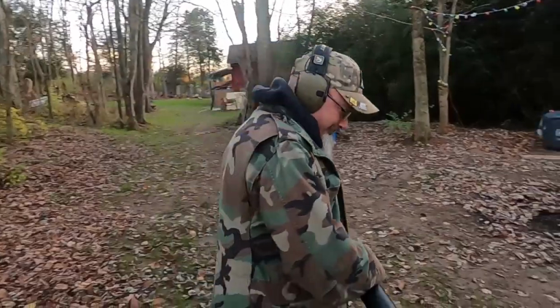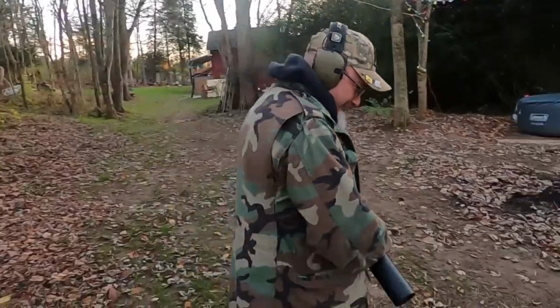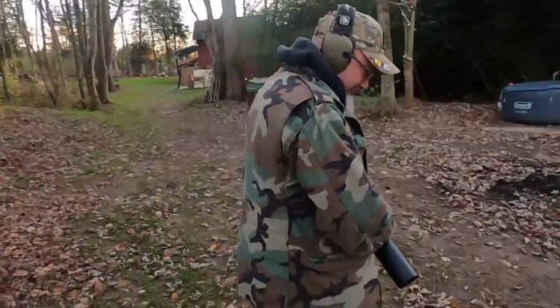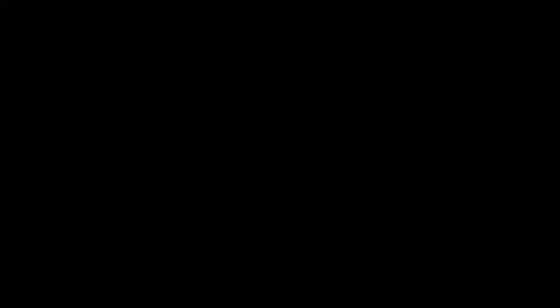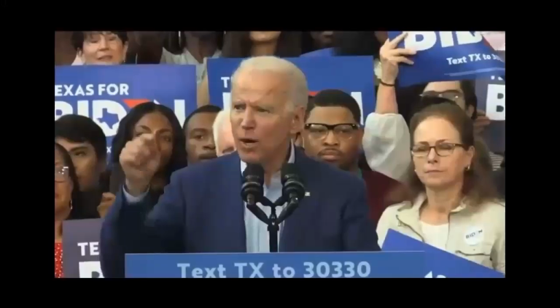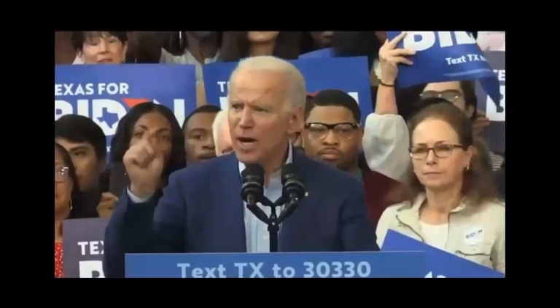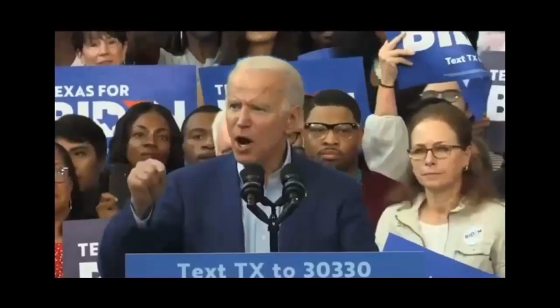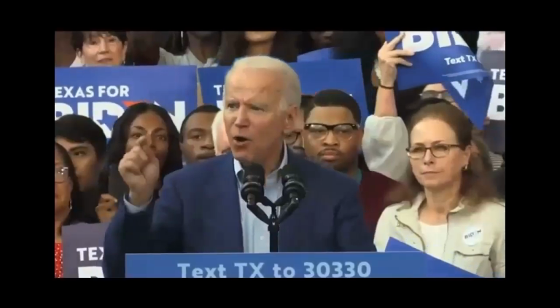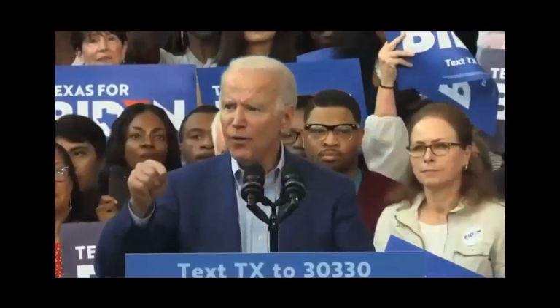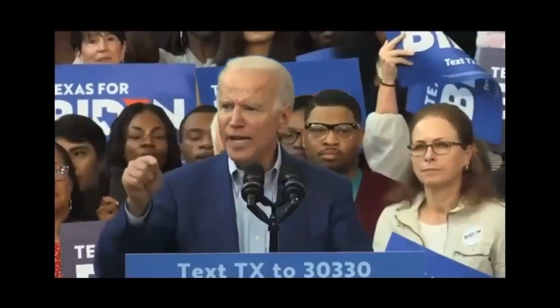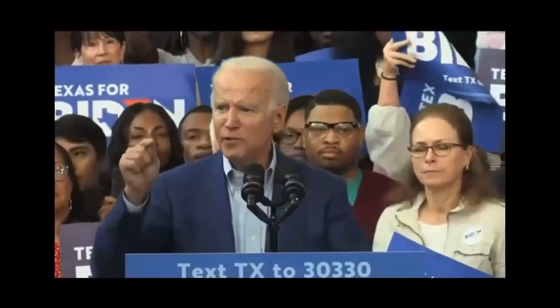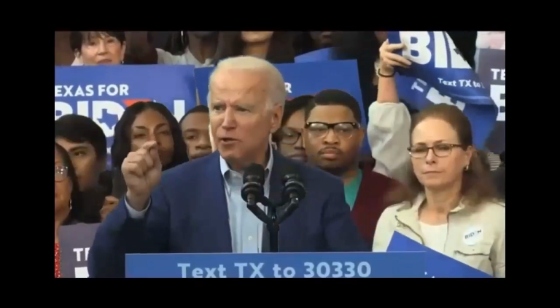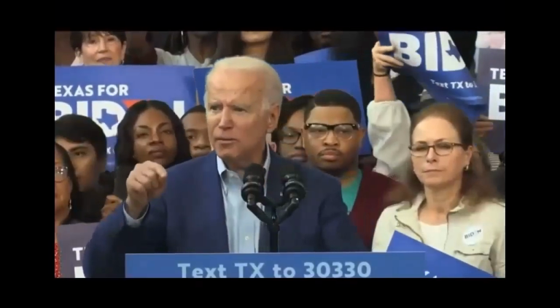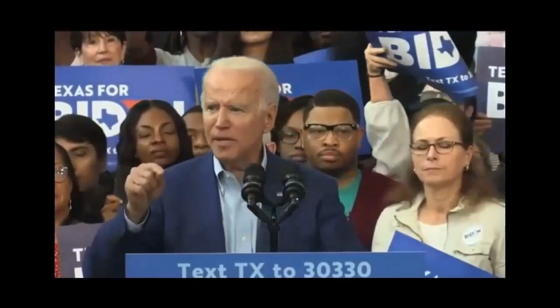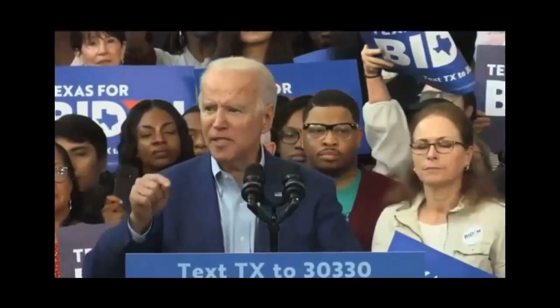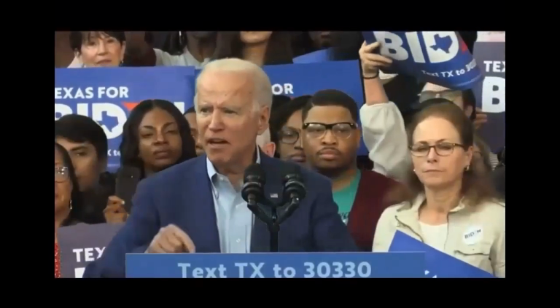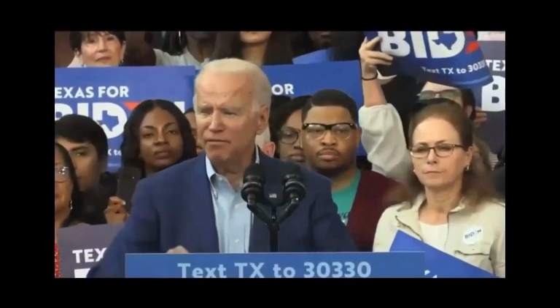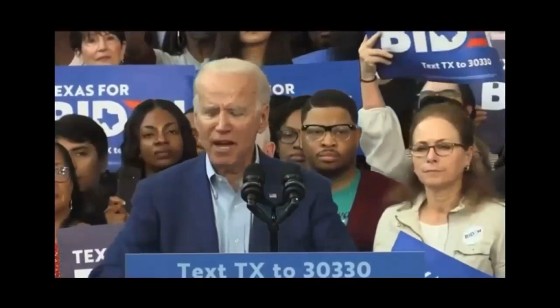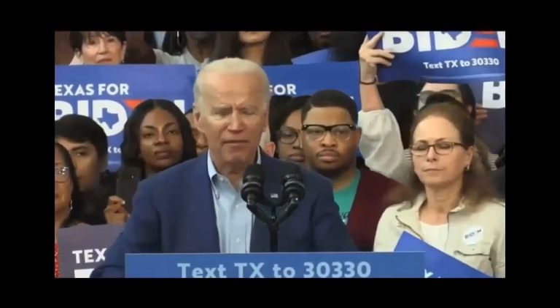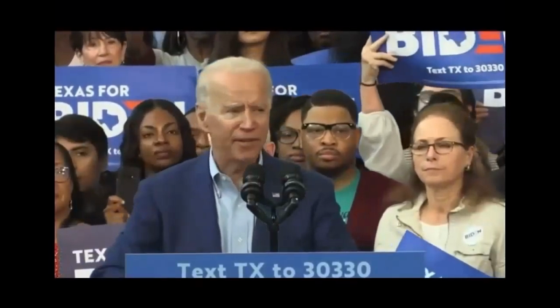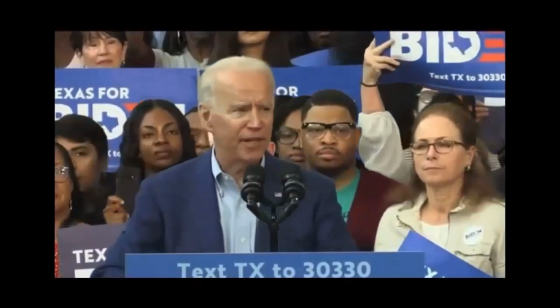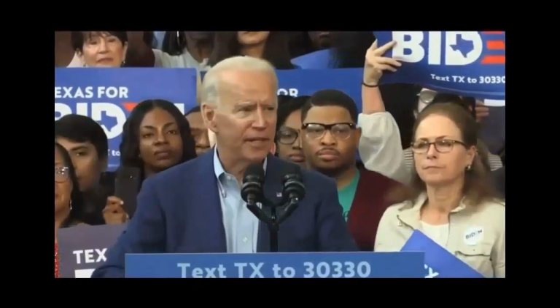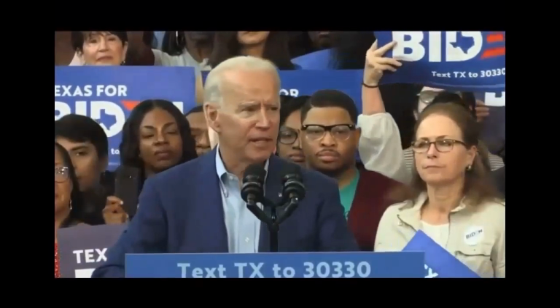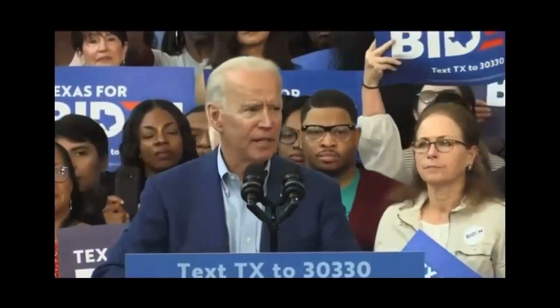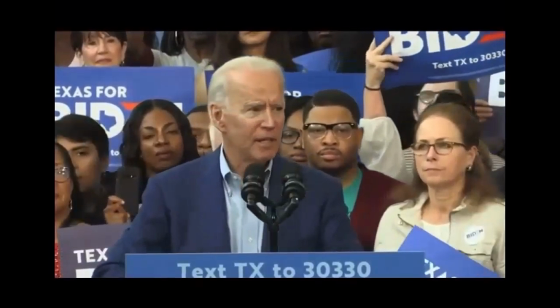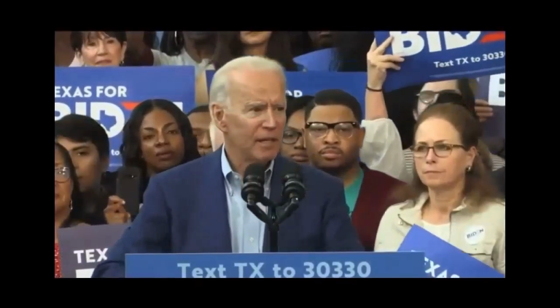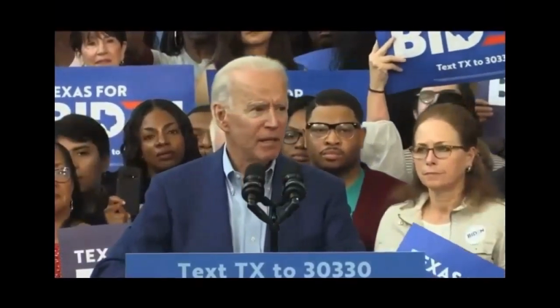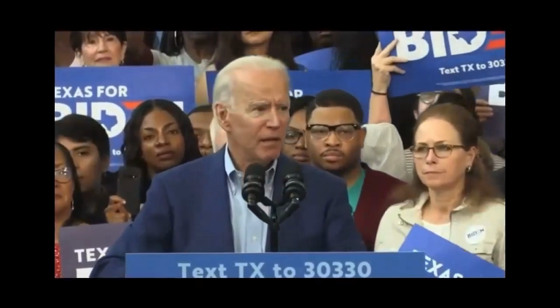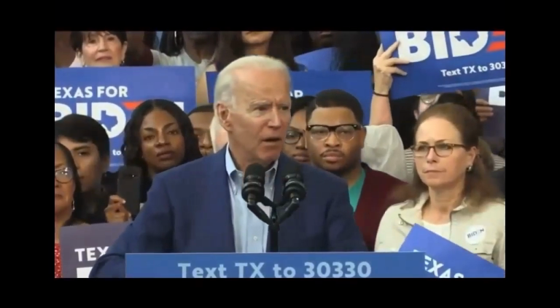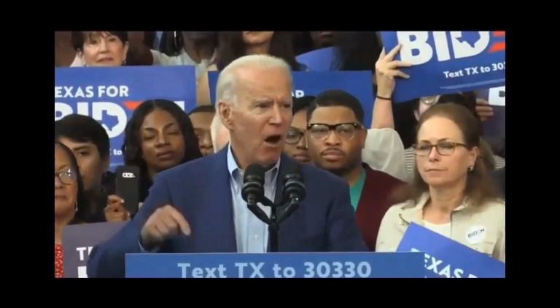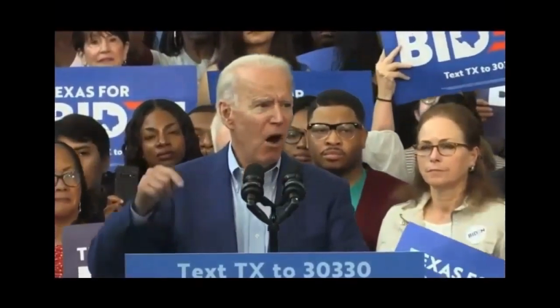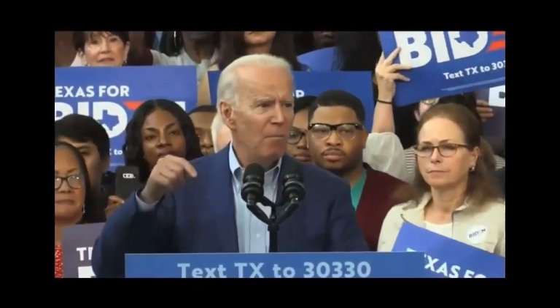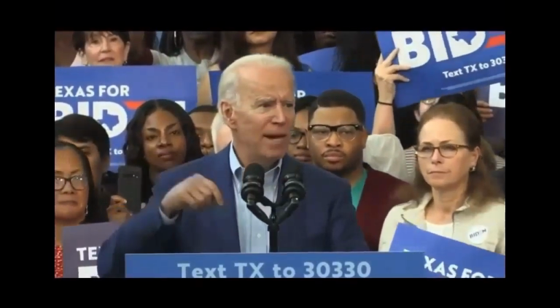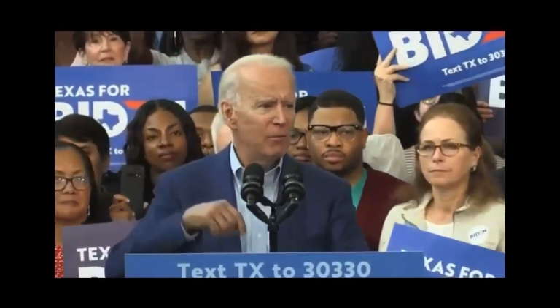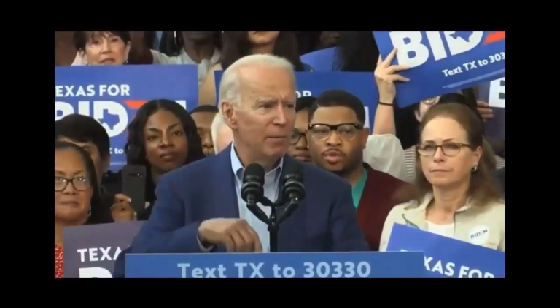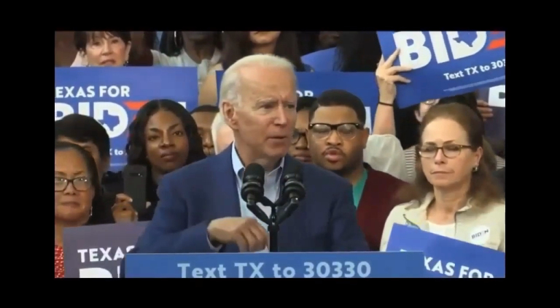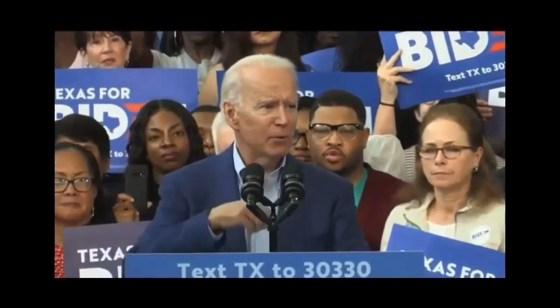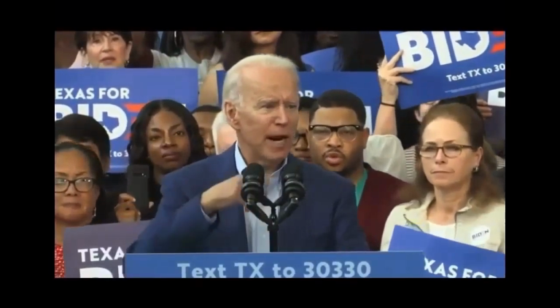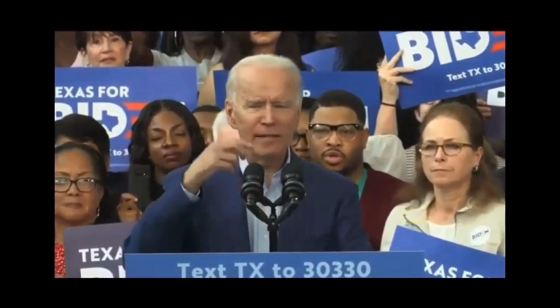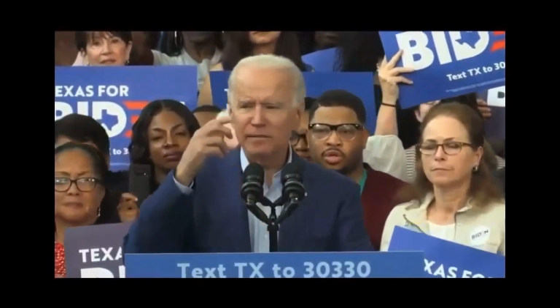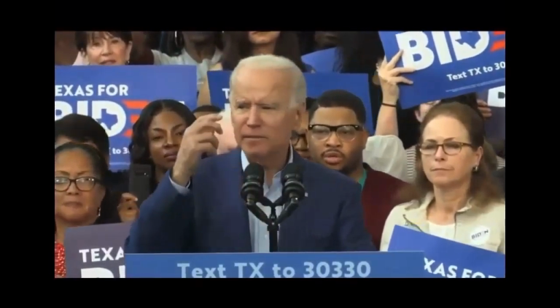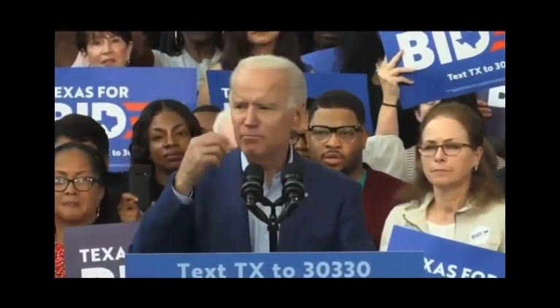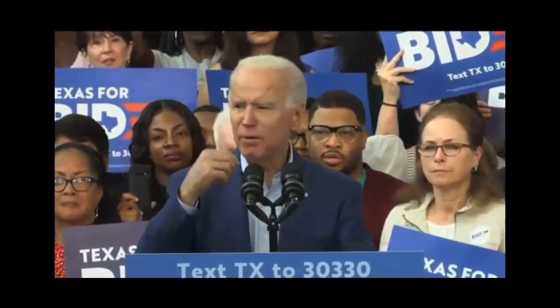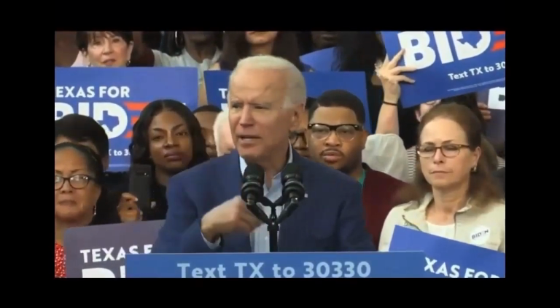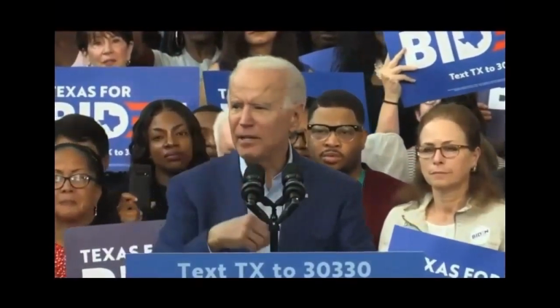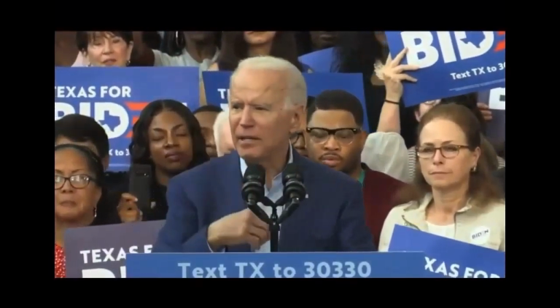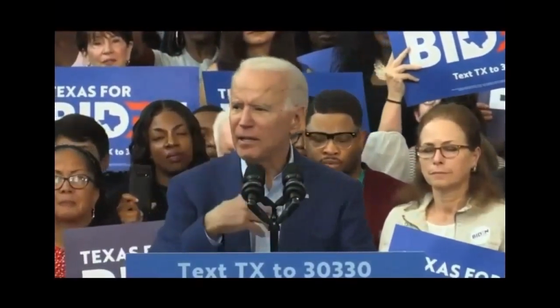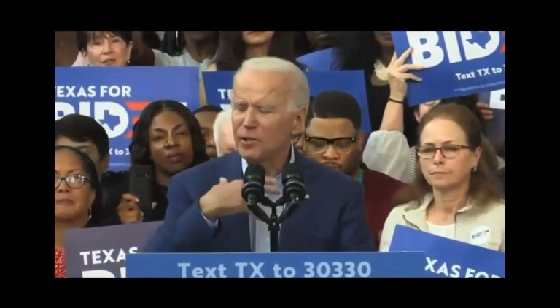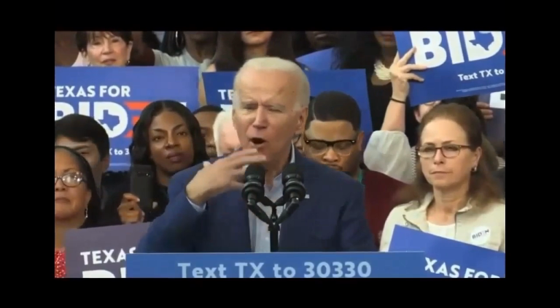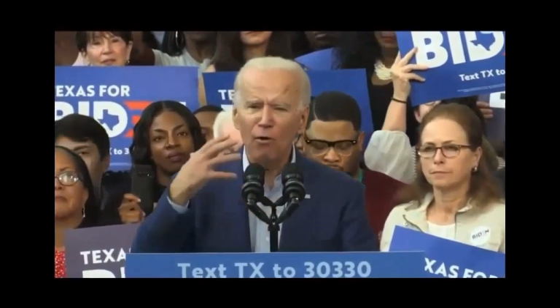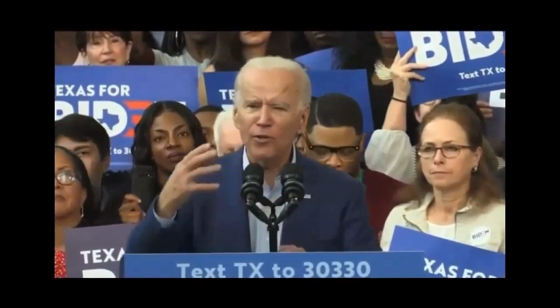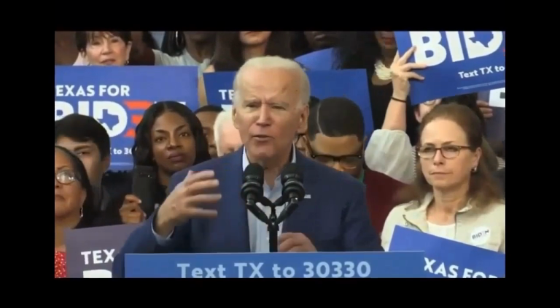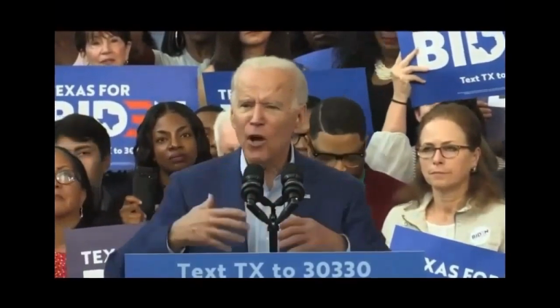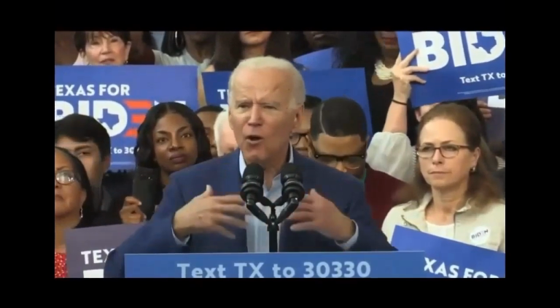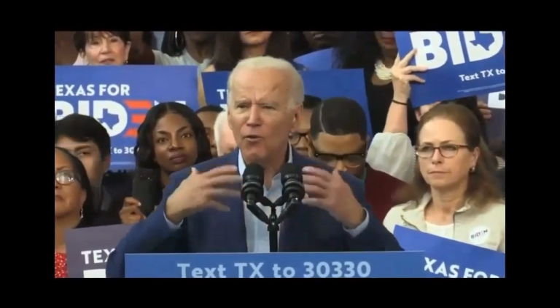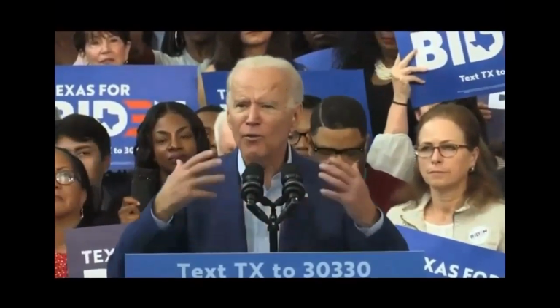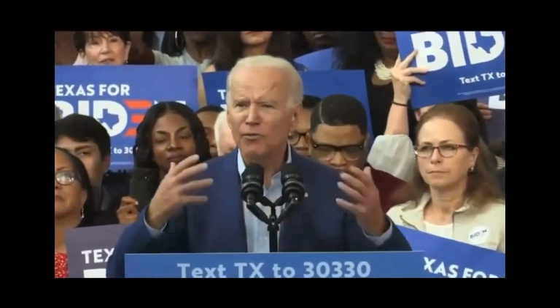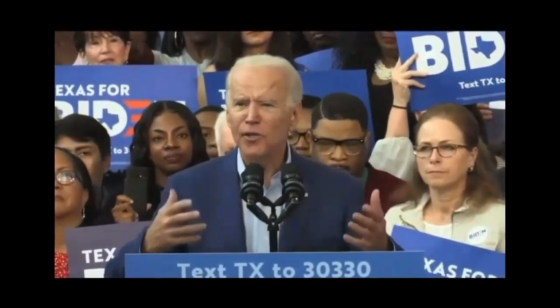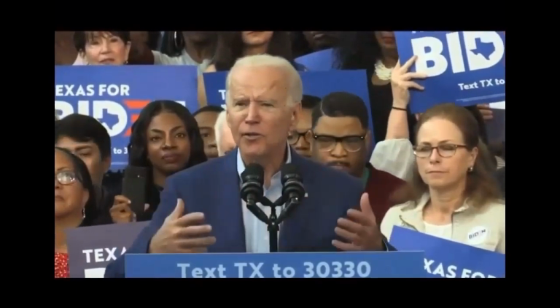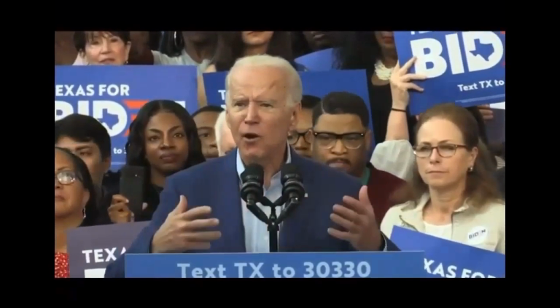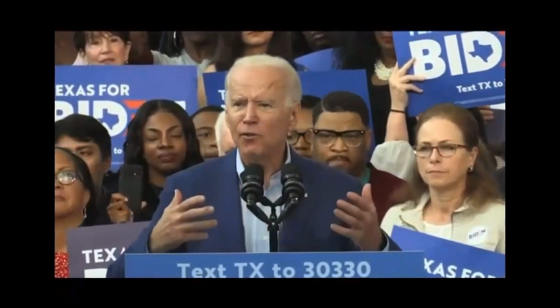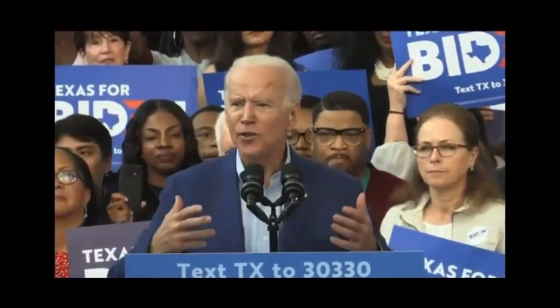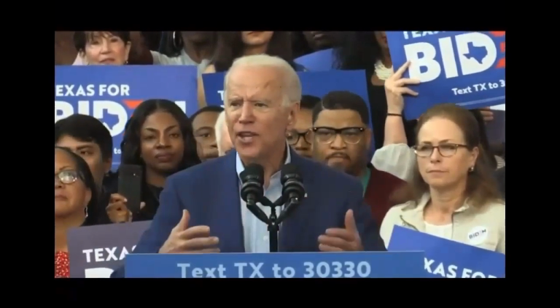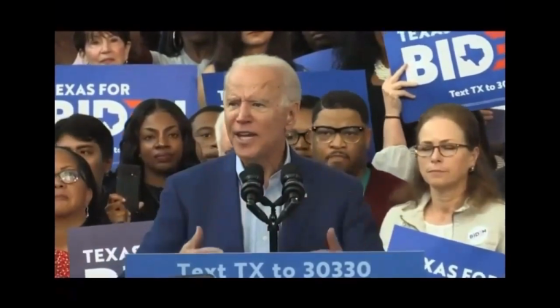We hold these truths to be self-evident — all men and women created by go — you know, you know the thing.